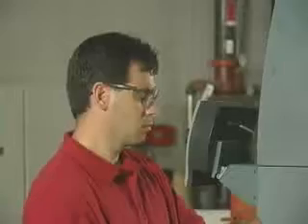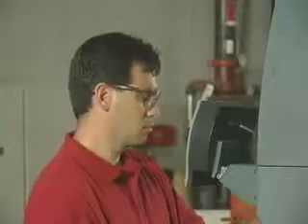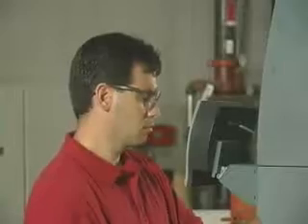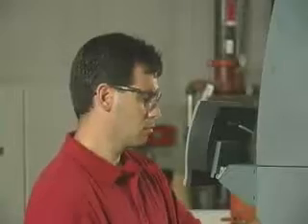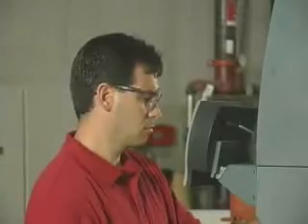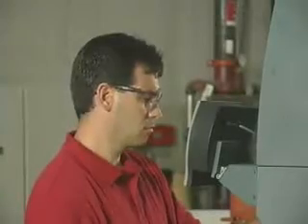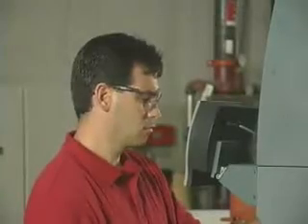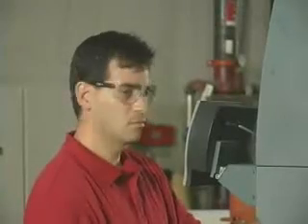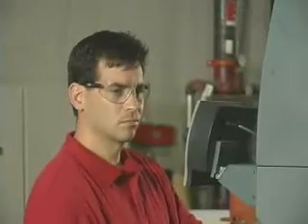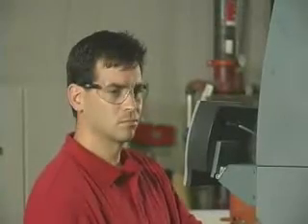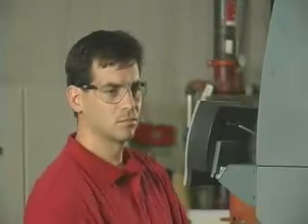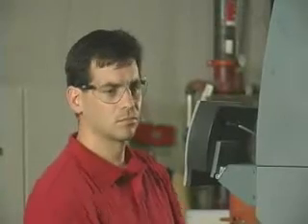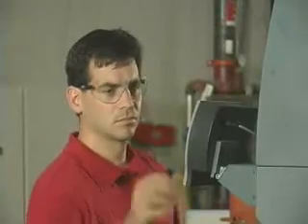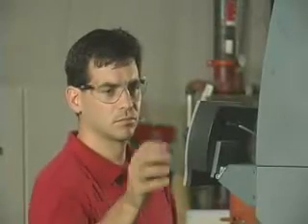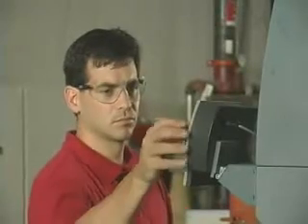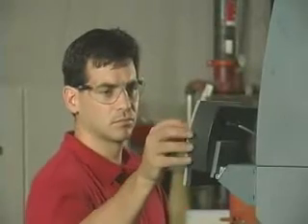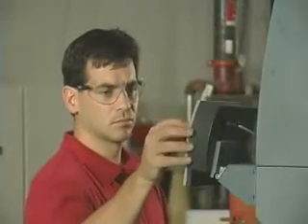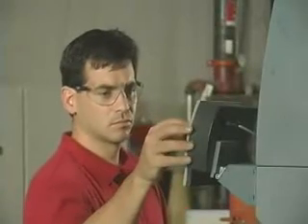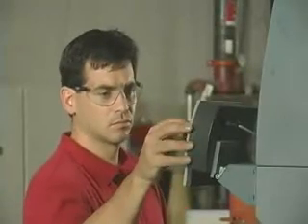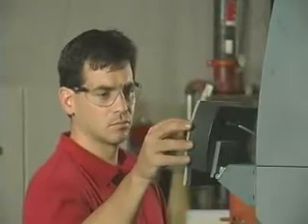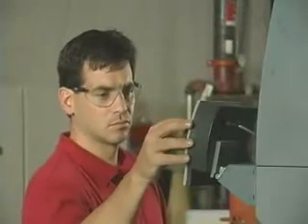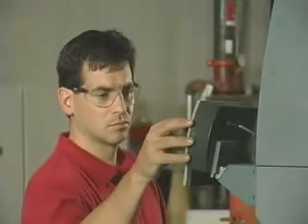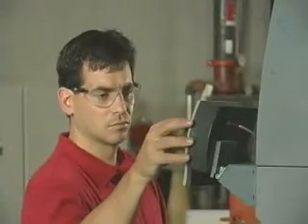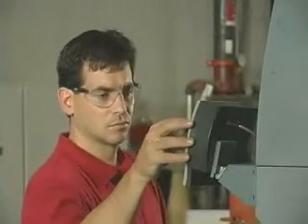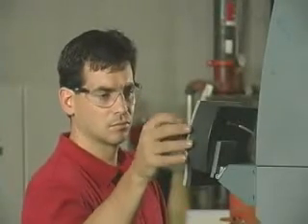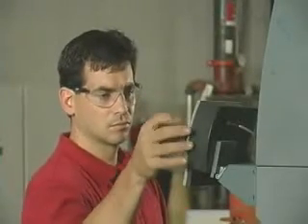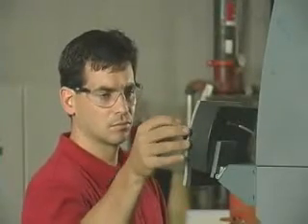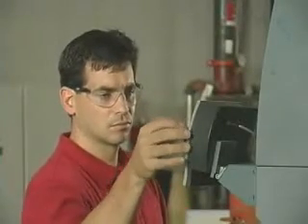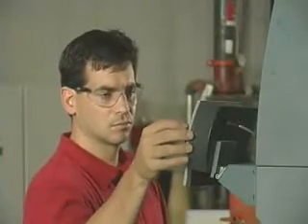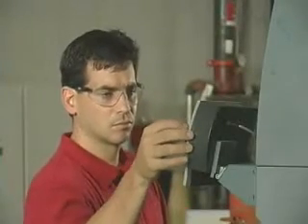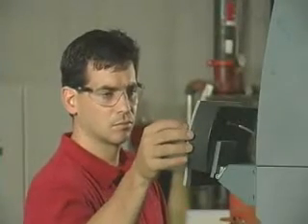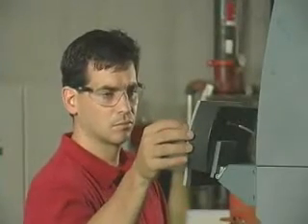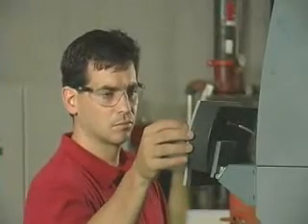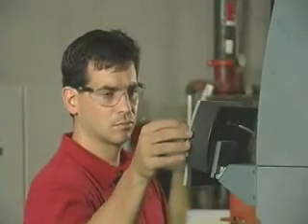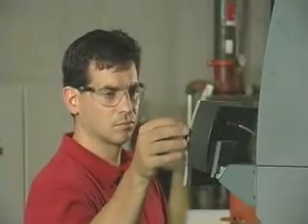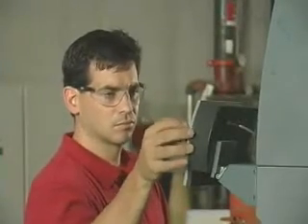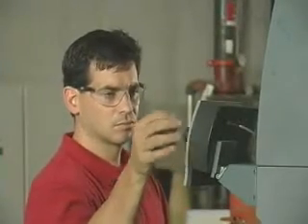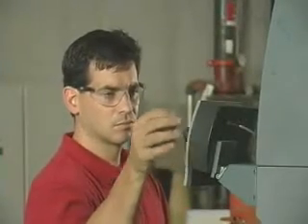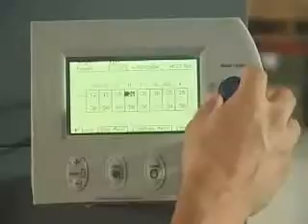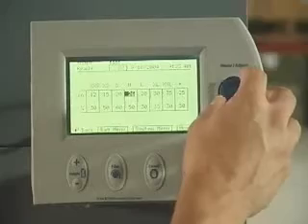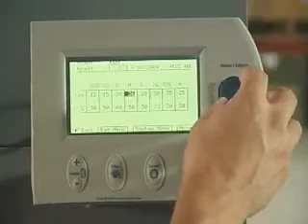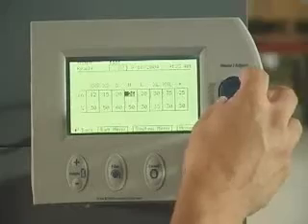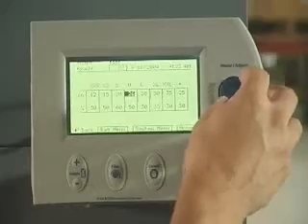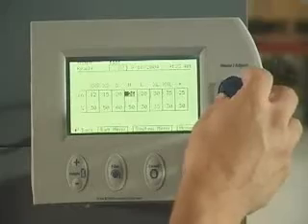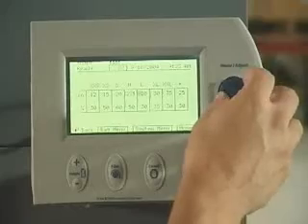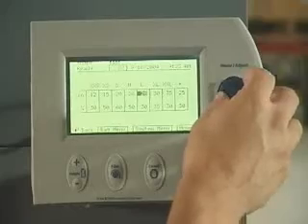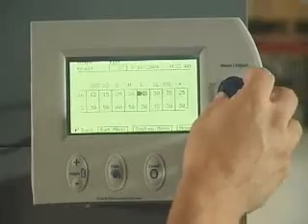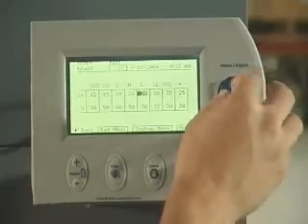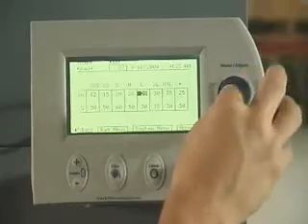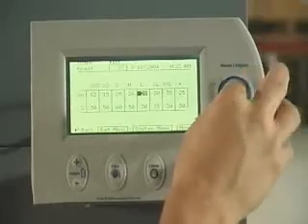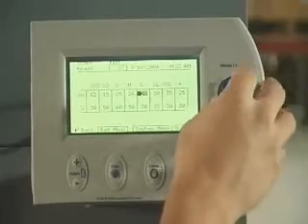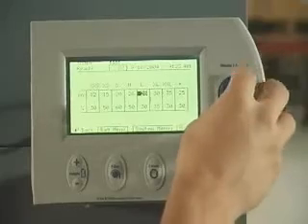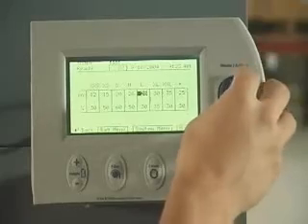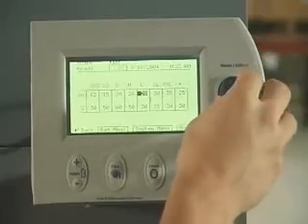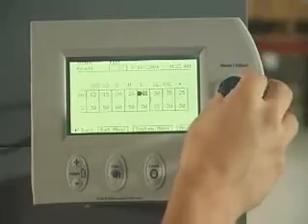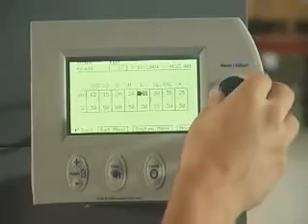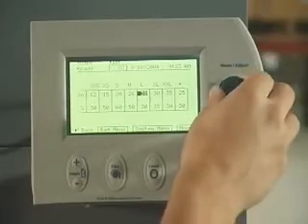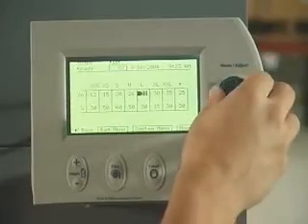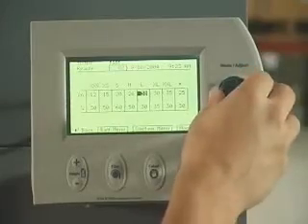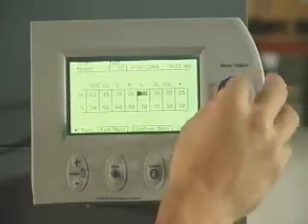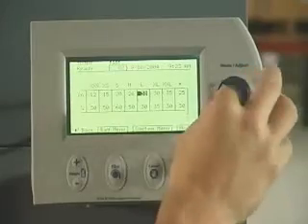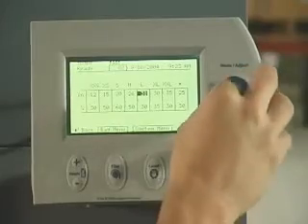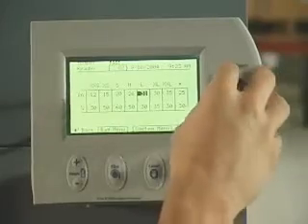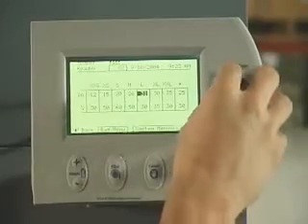What's more, the SmartBagger's operator interface is intuitive, making packaging quicker and easier than ever.